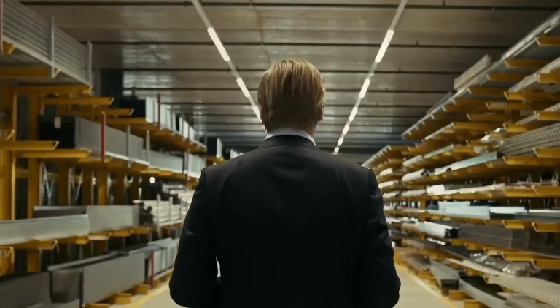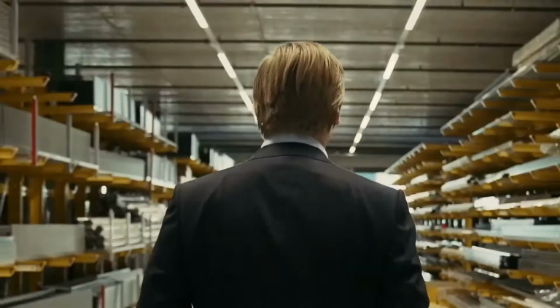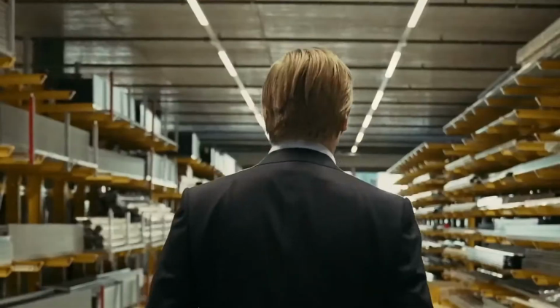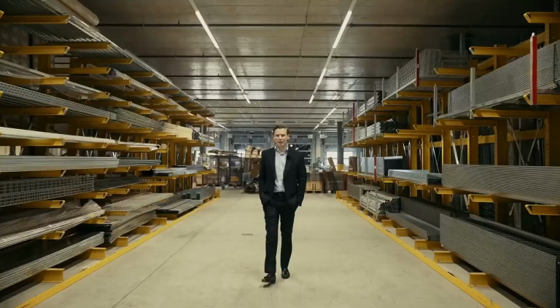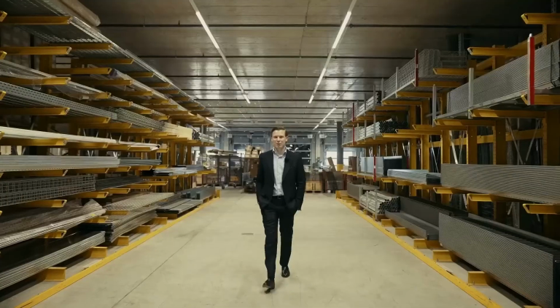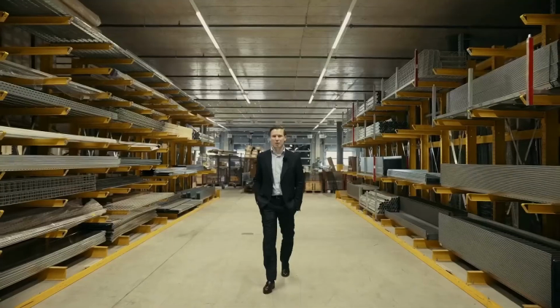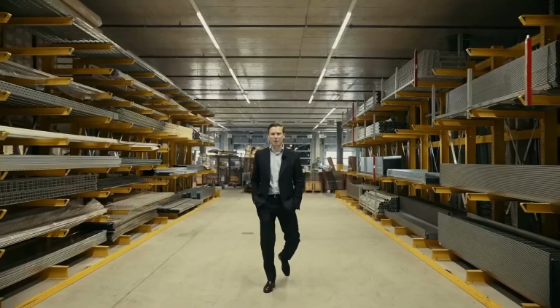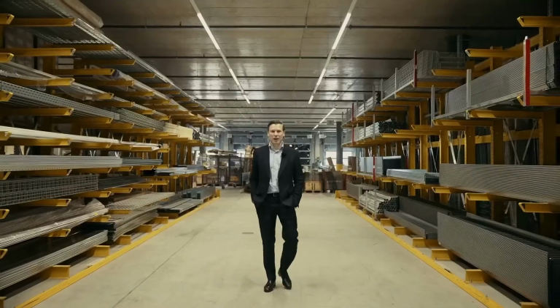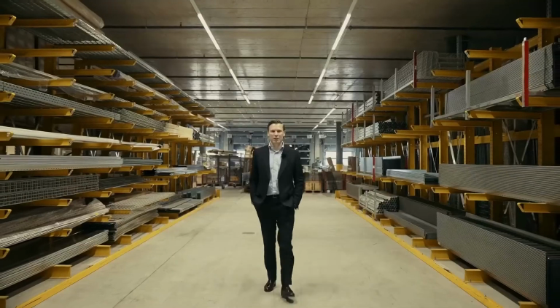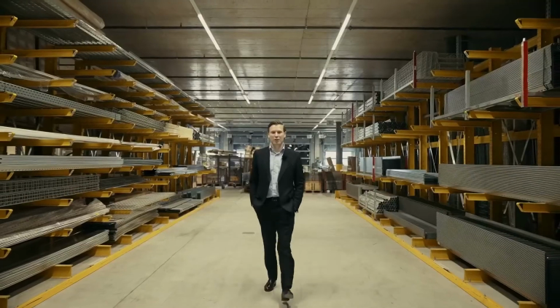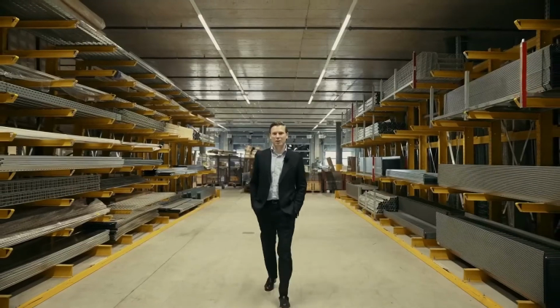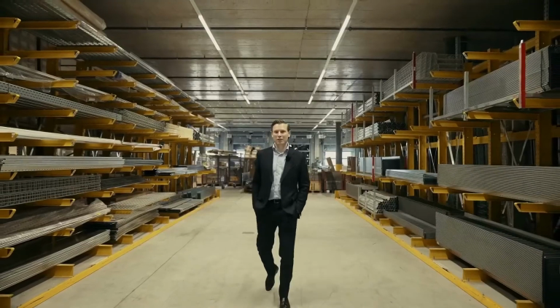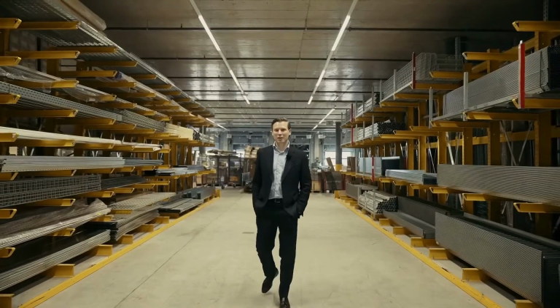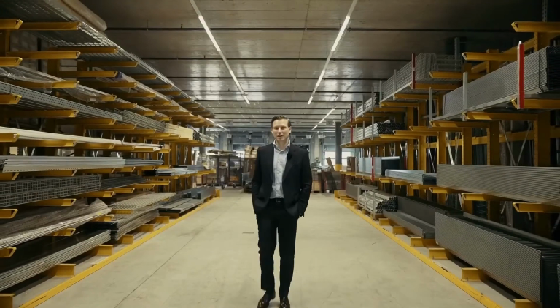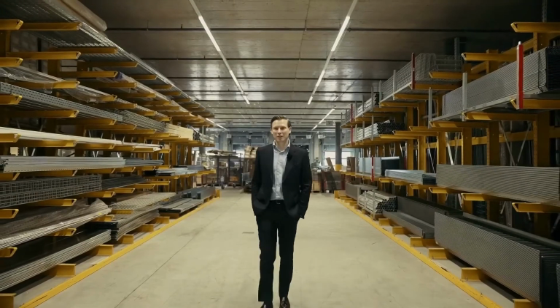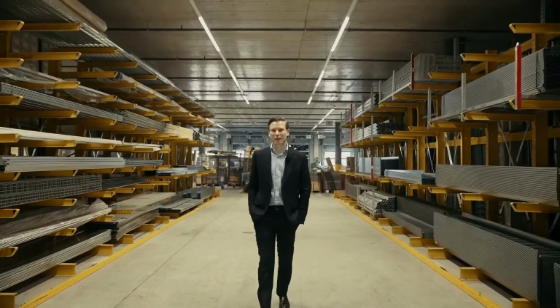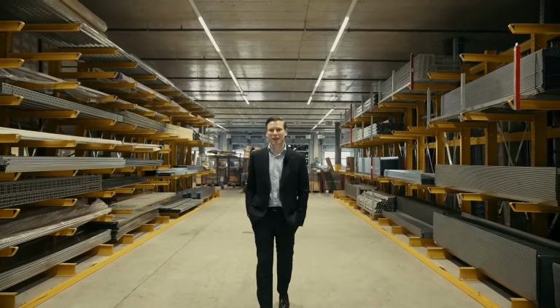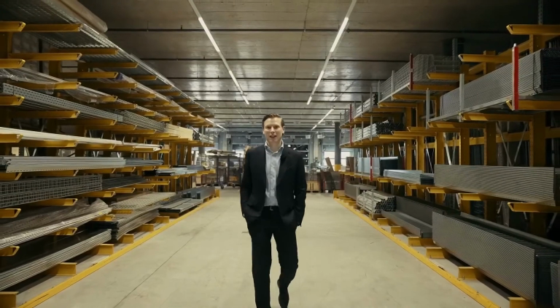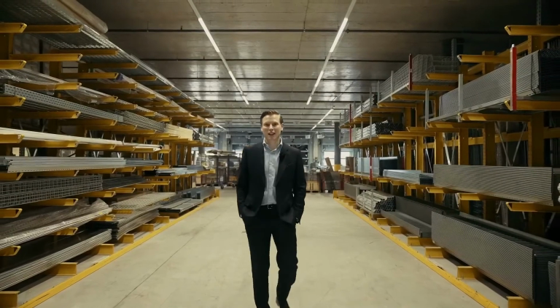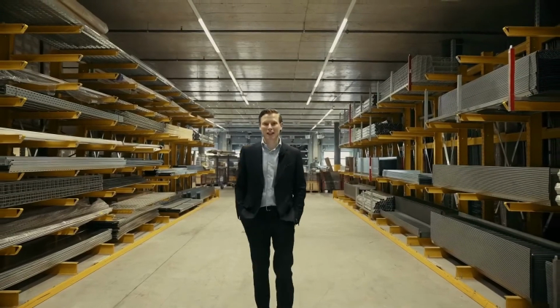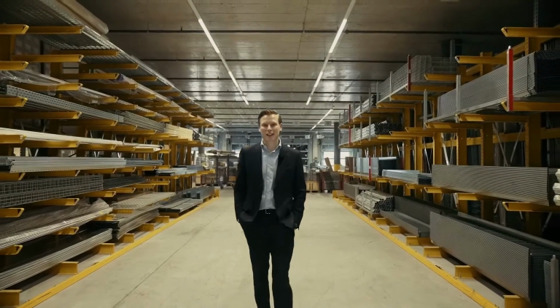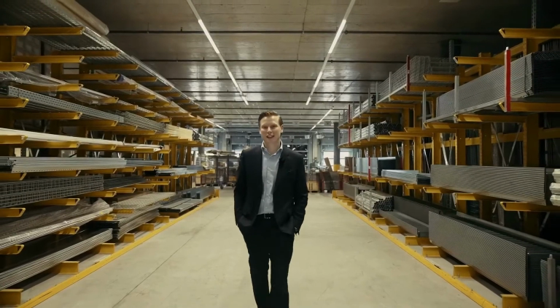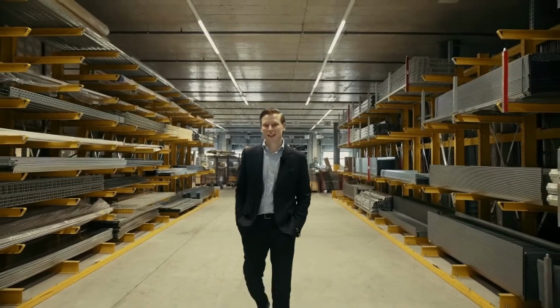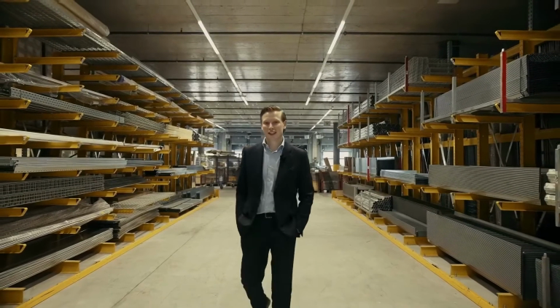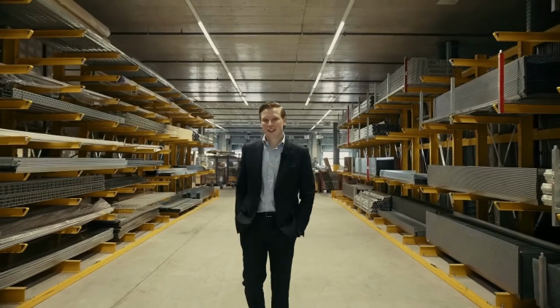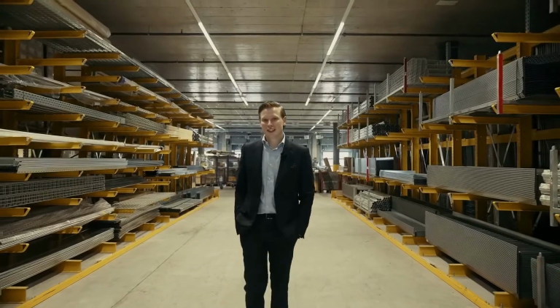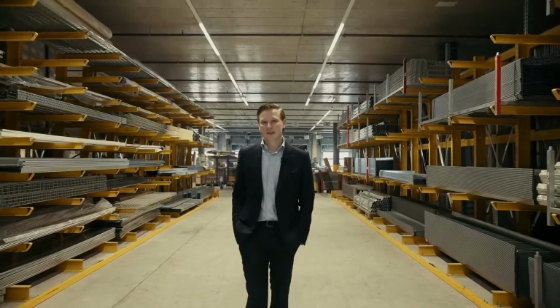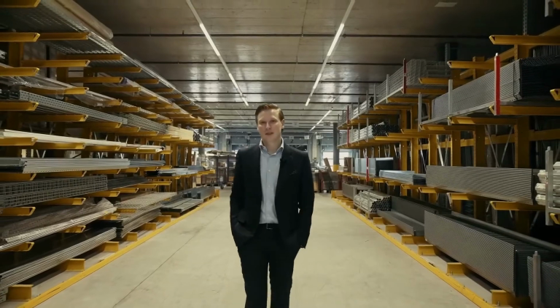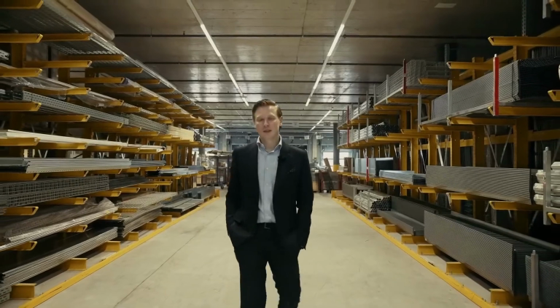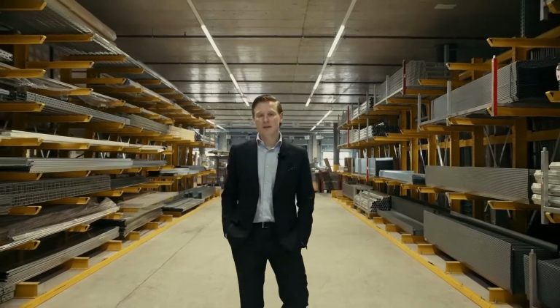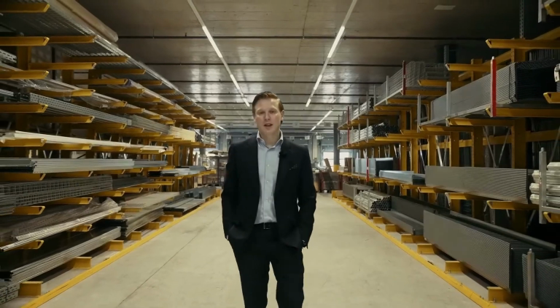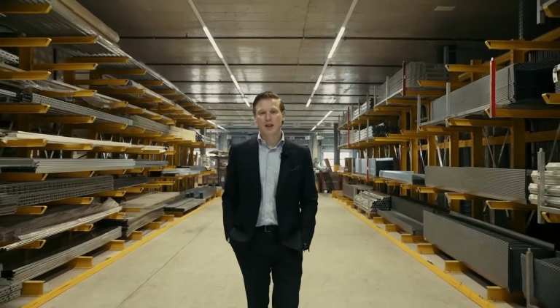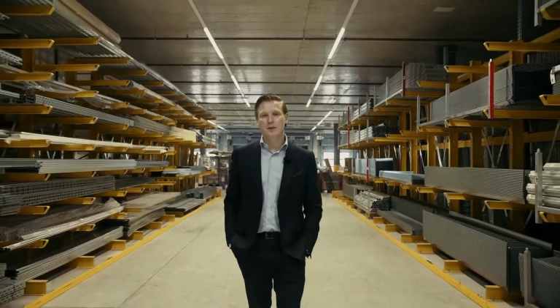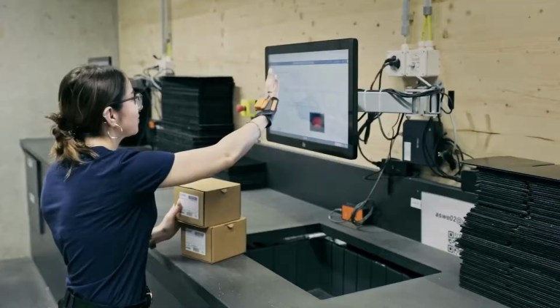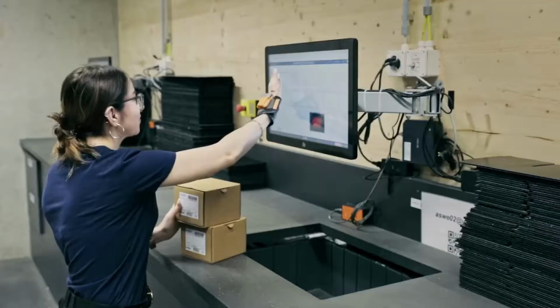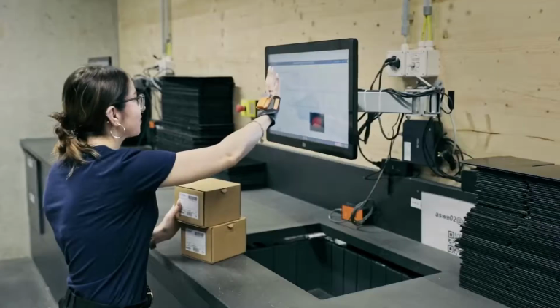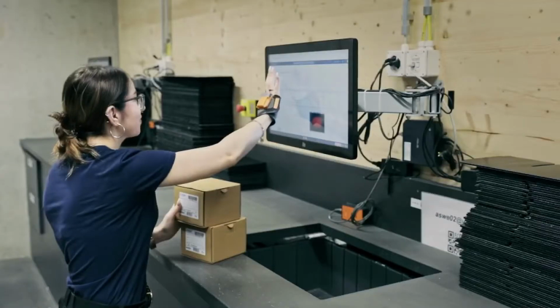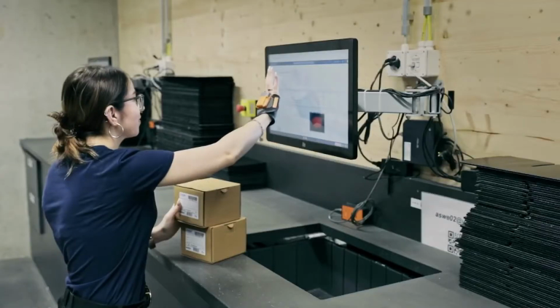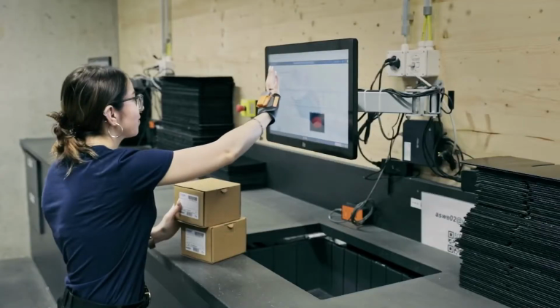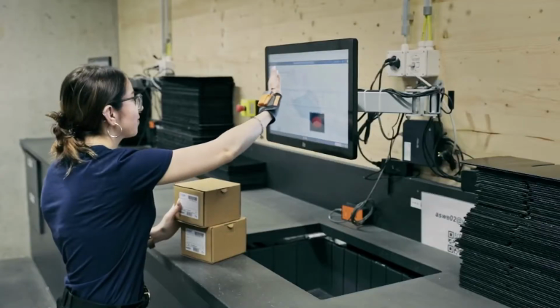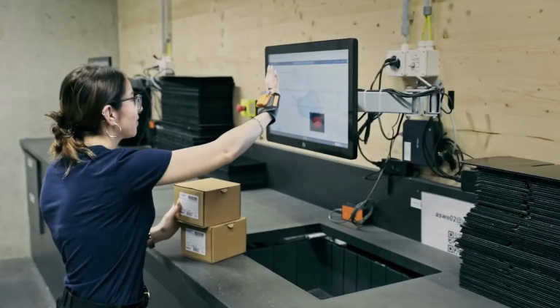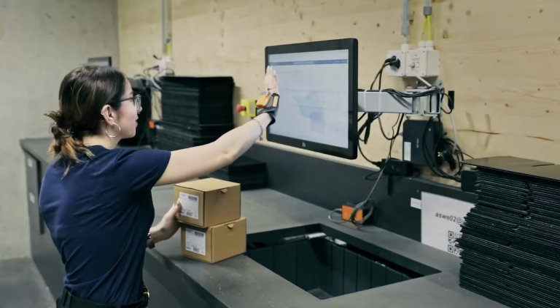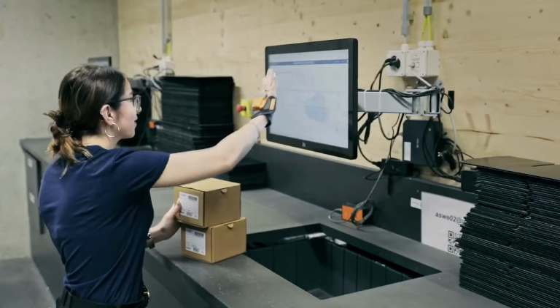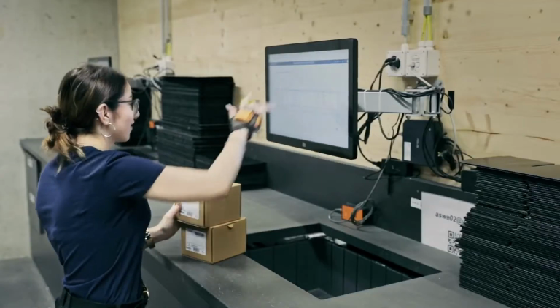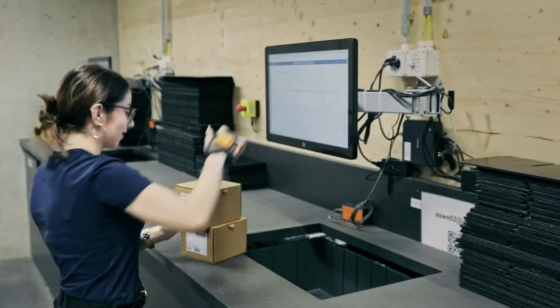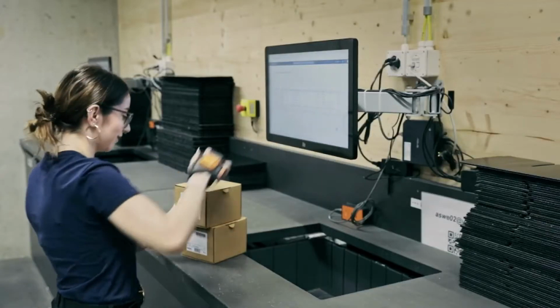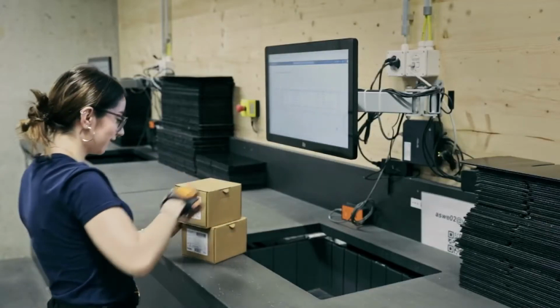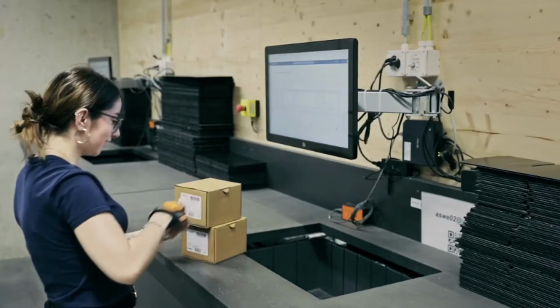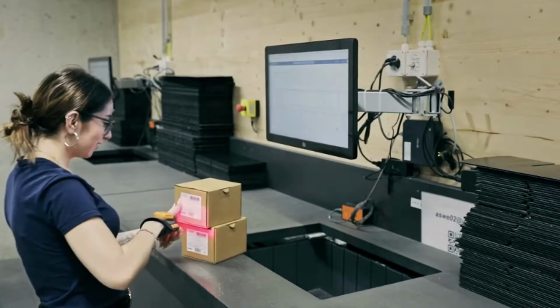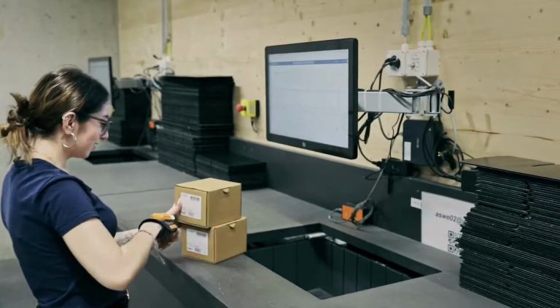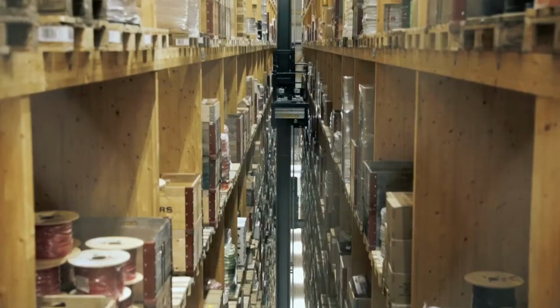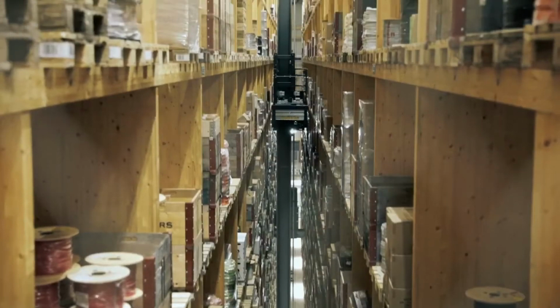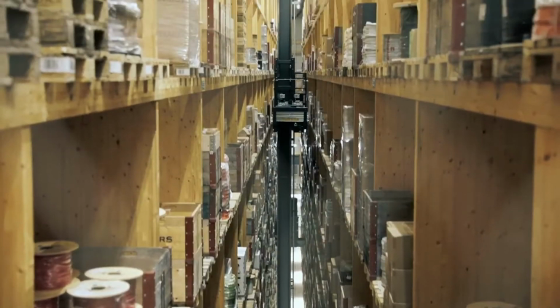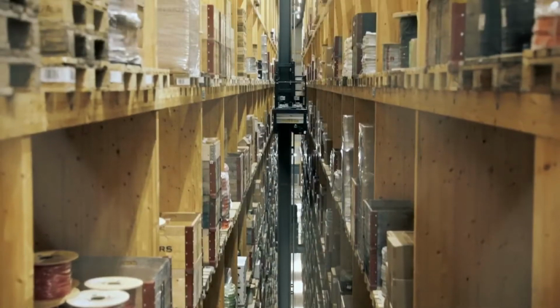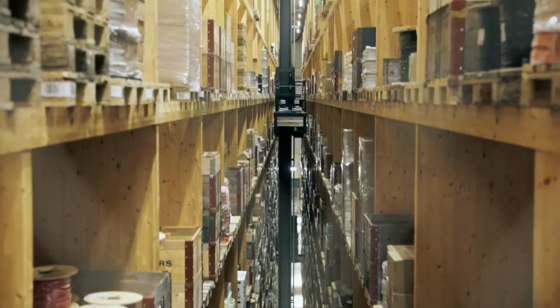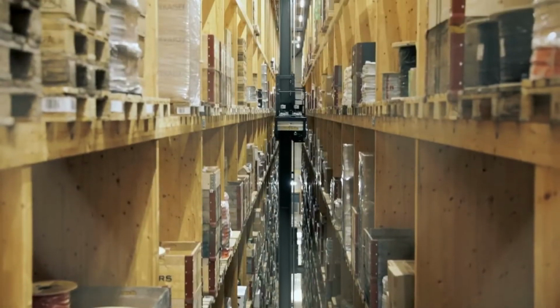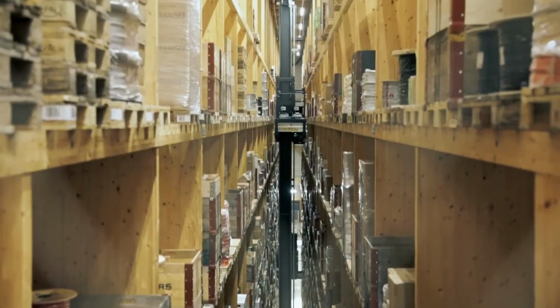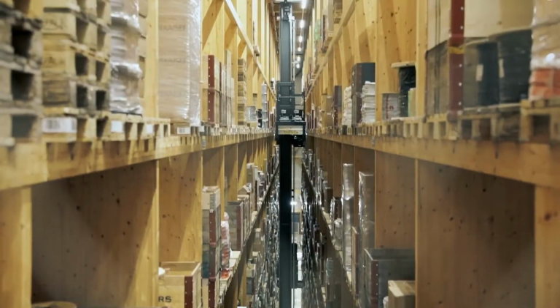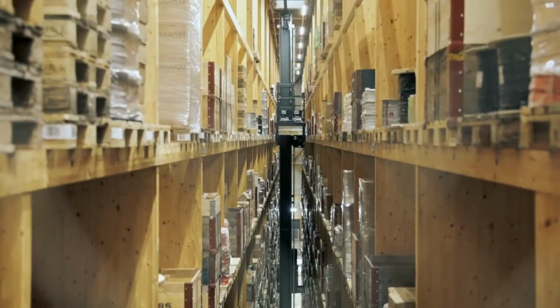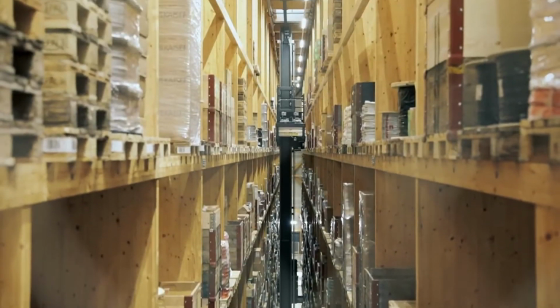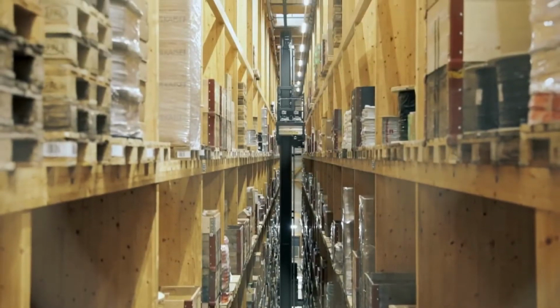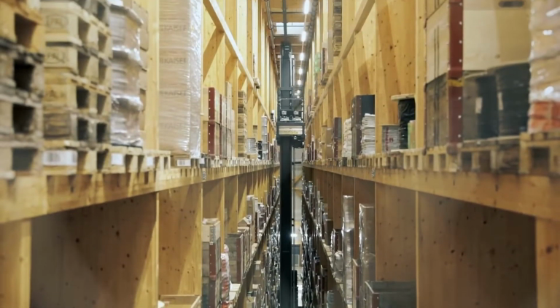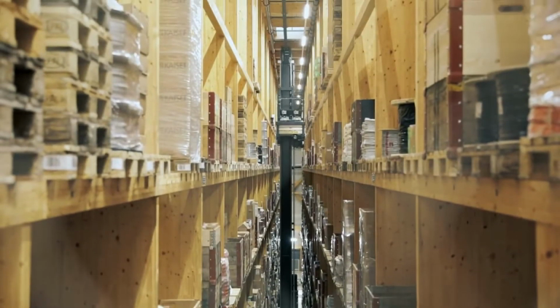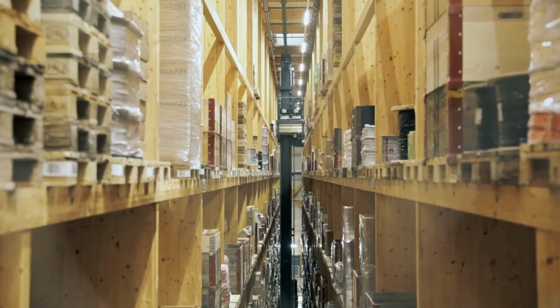This is the first floor, the incoming goods department. Here we divide the goods into small parts, long loads and pallet storage.